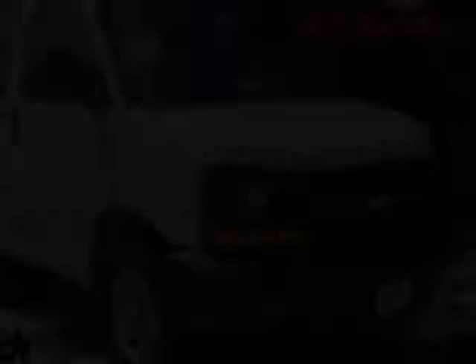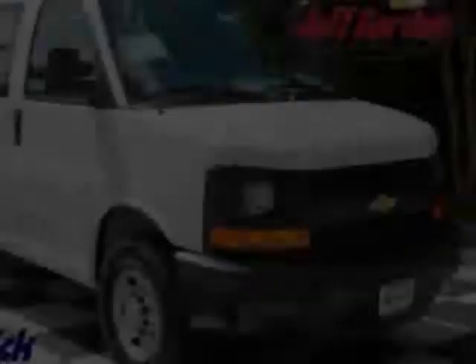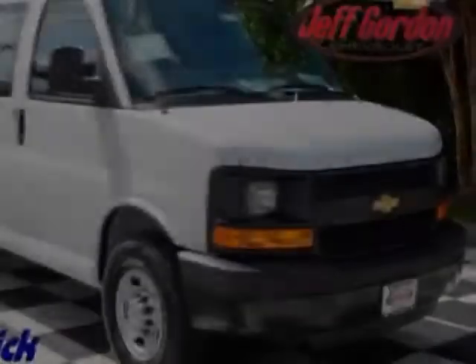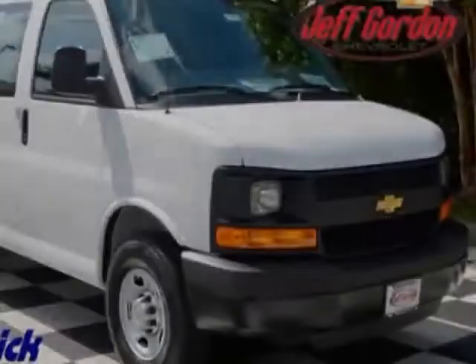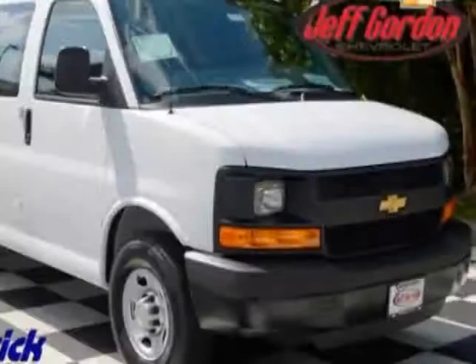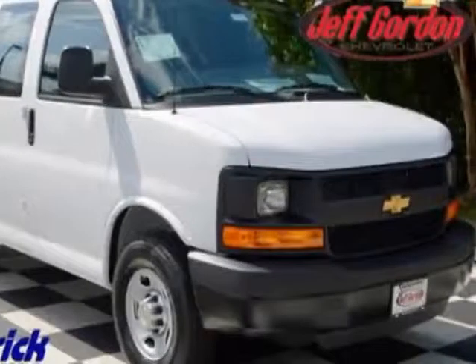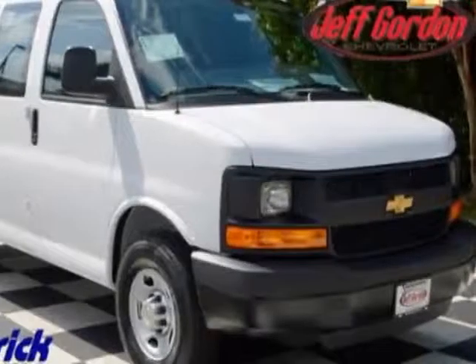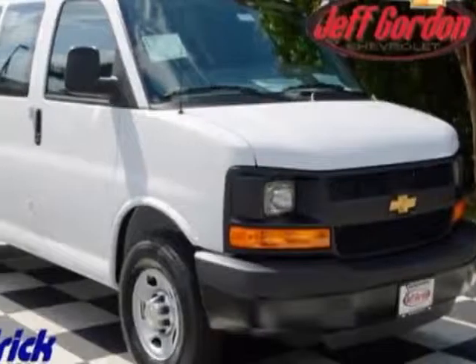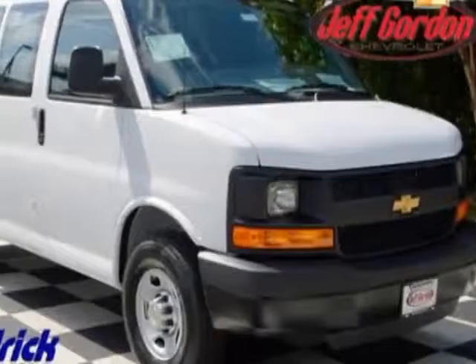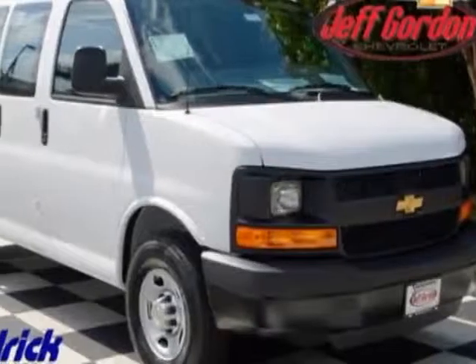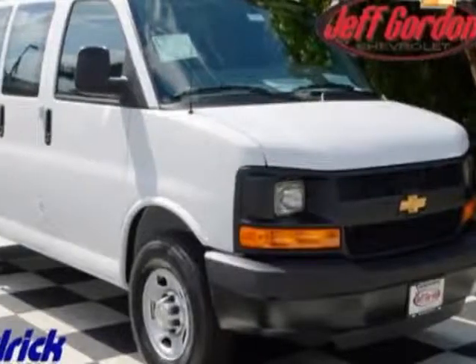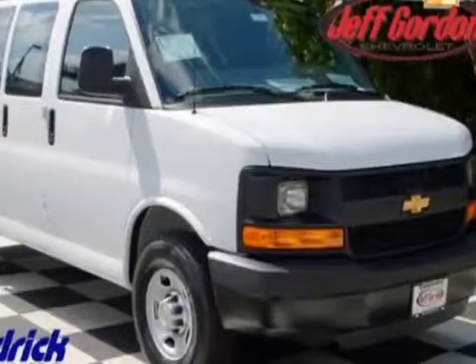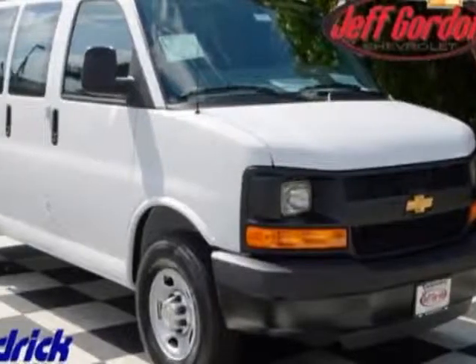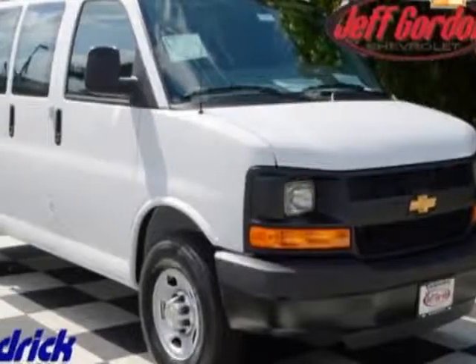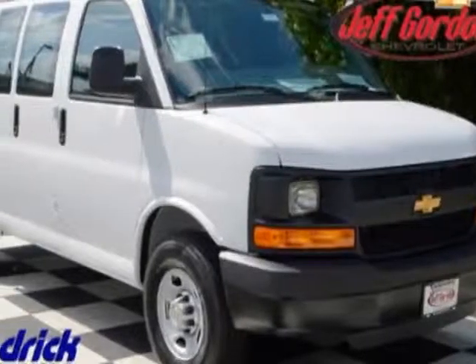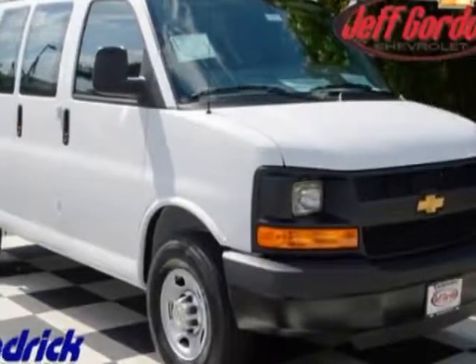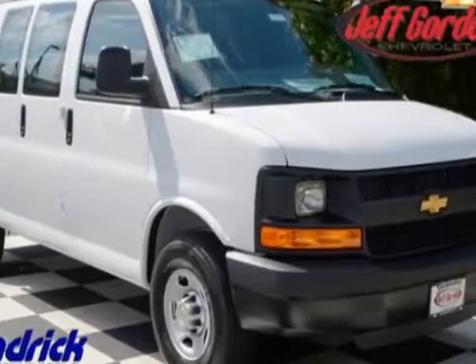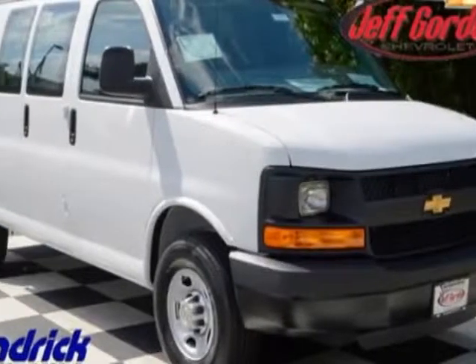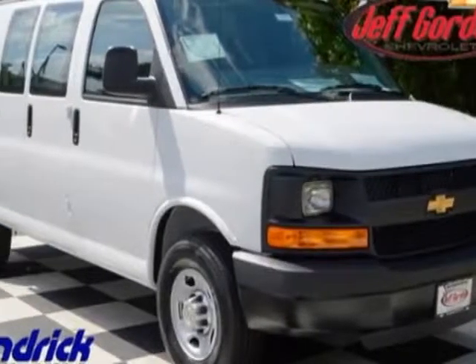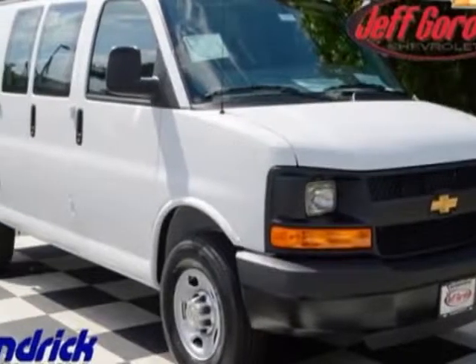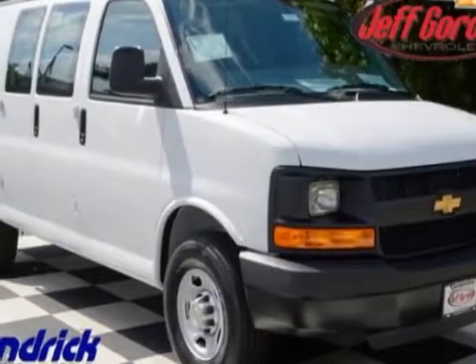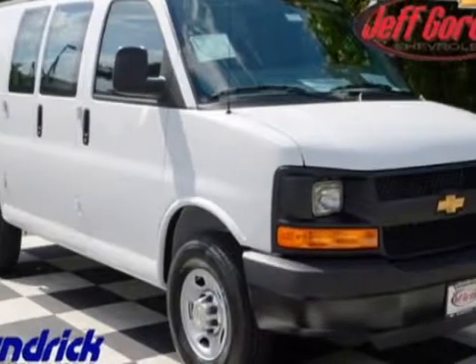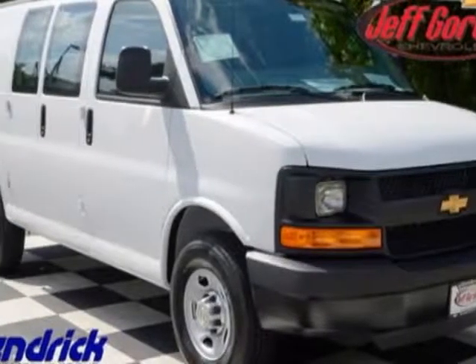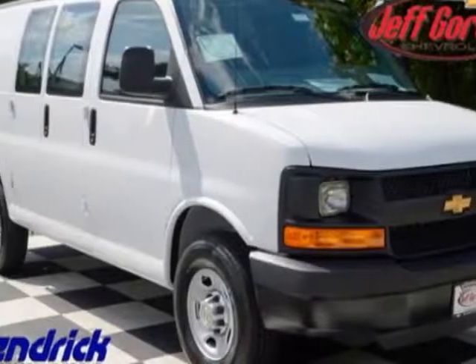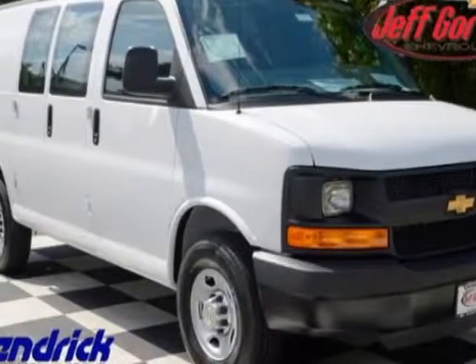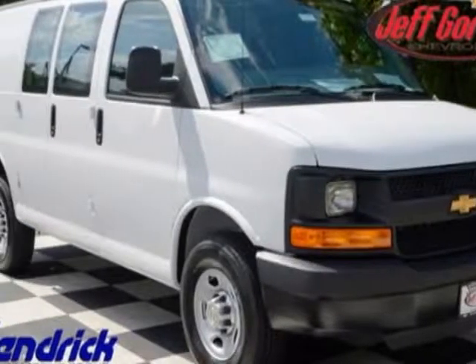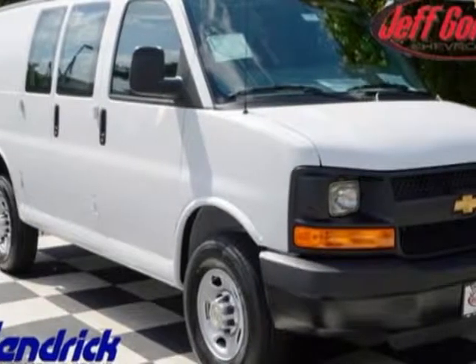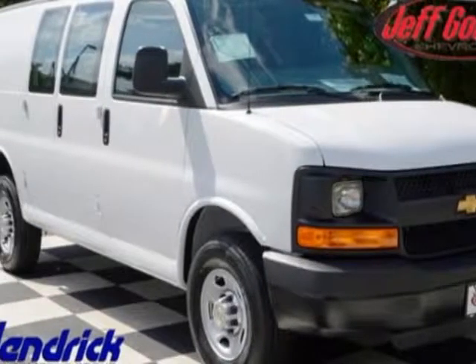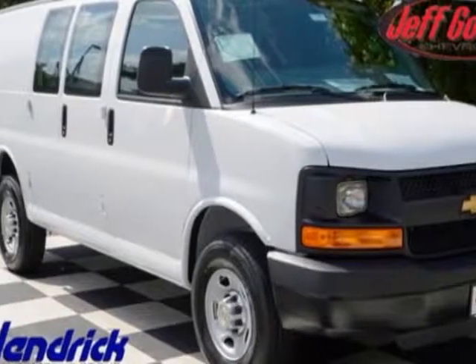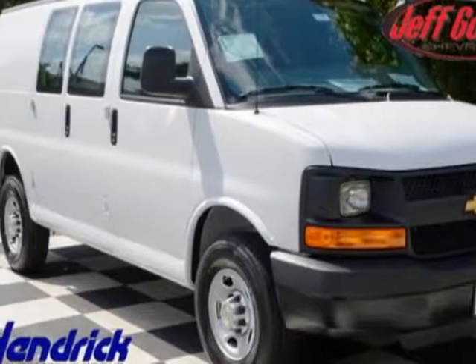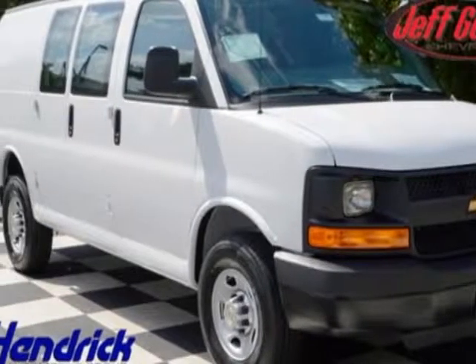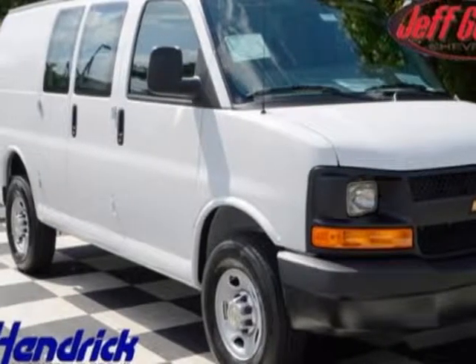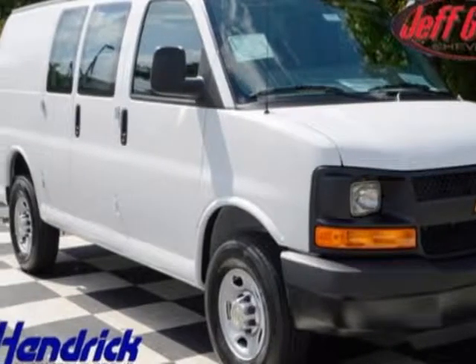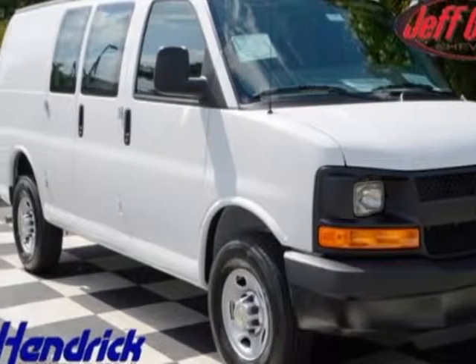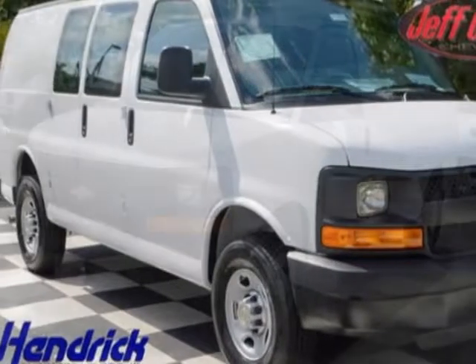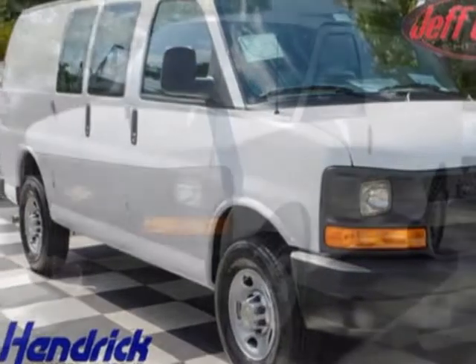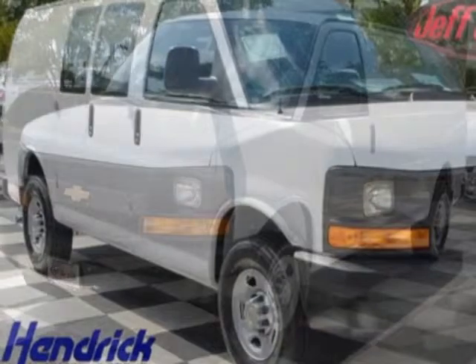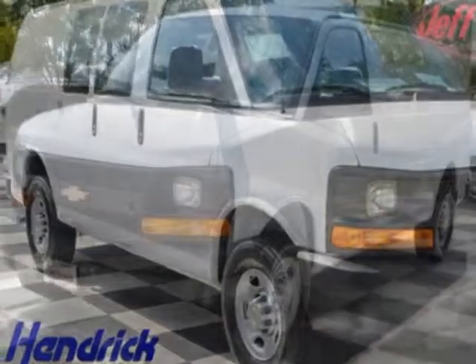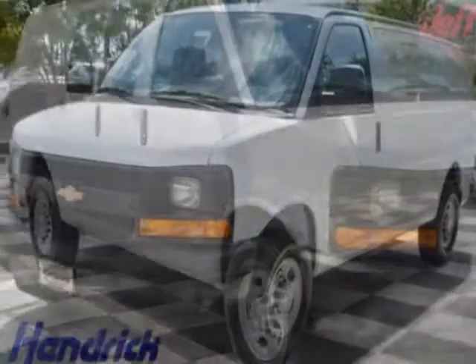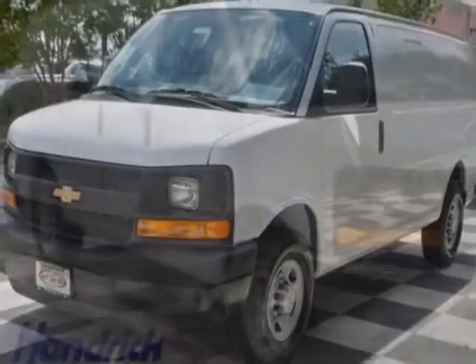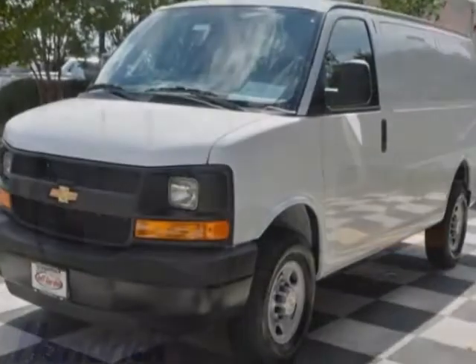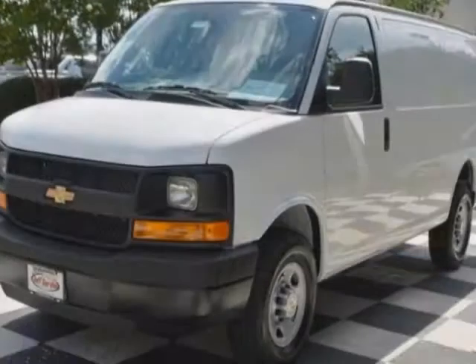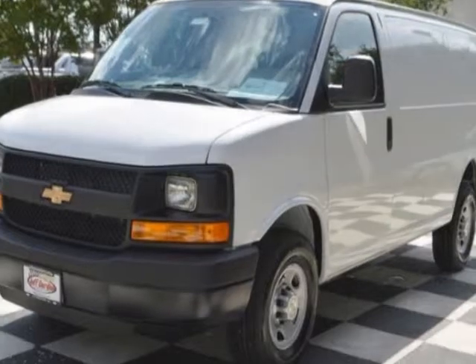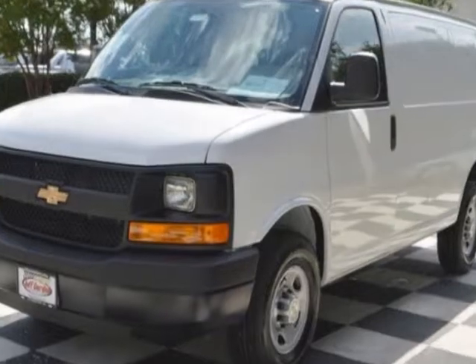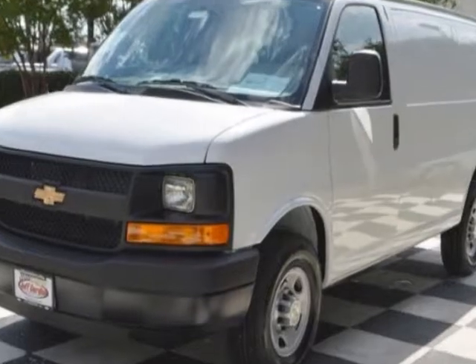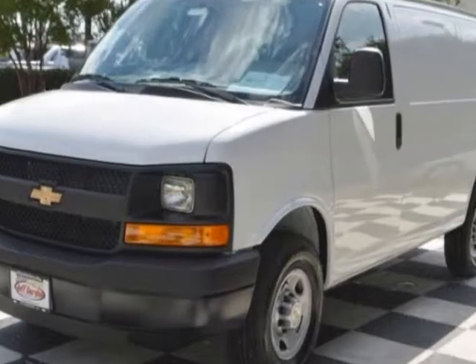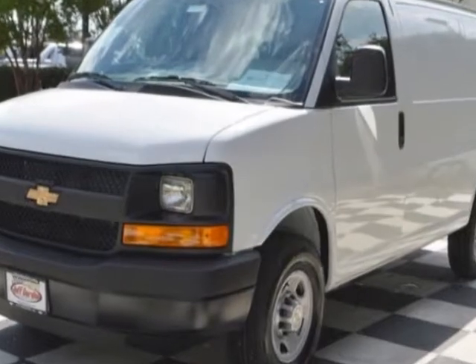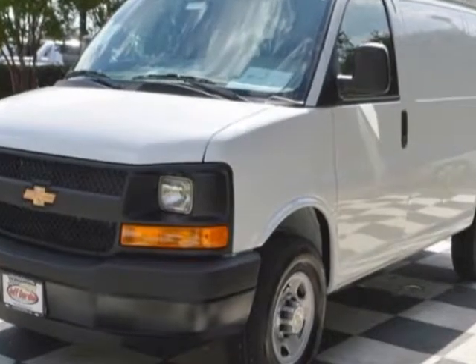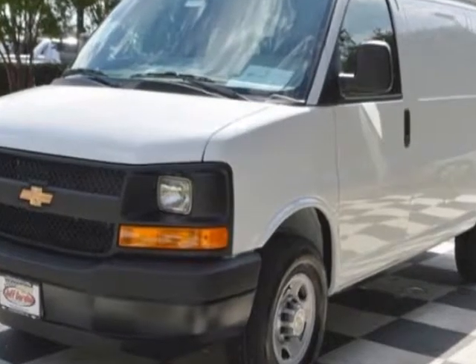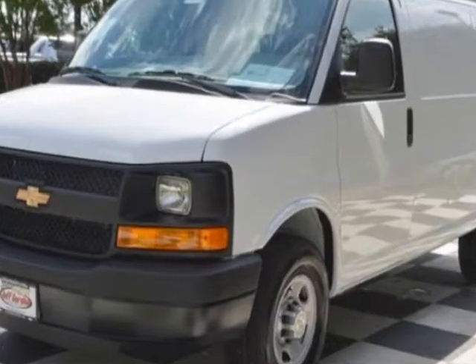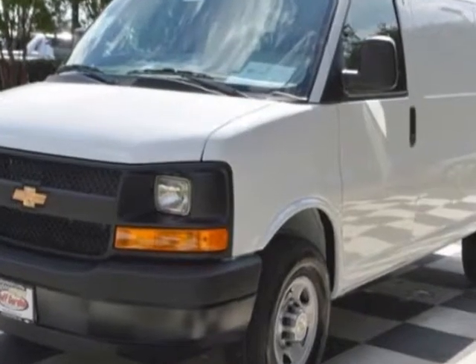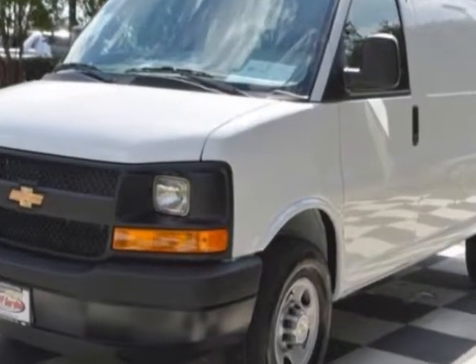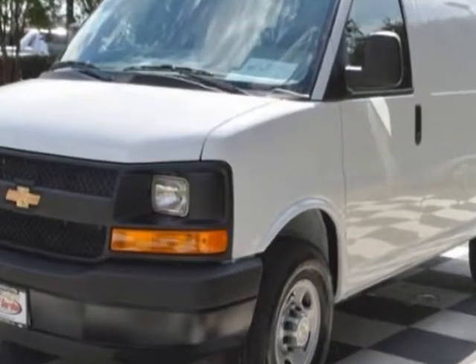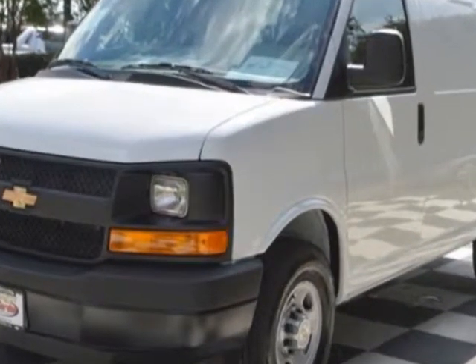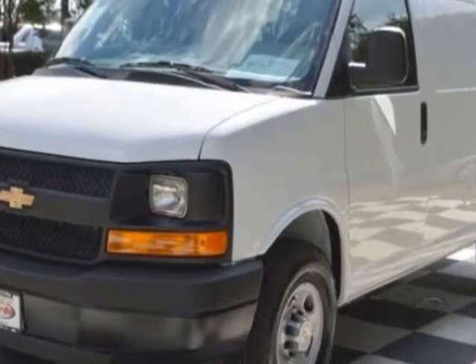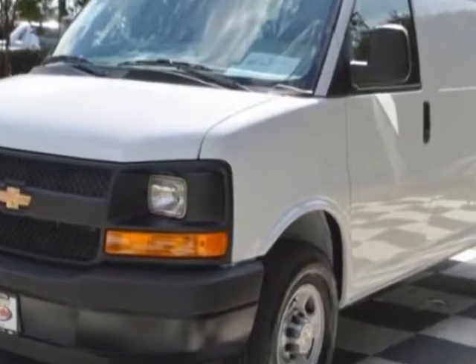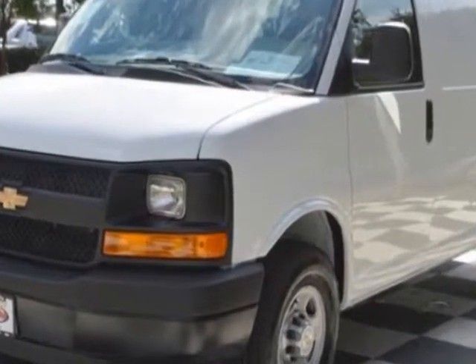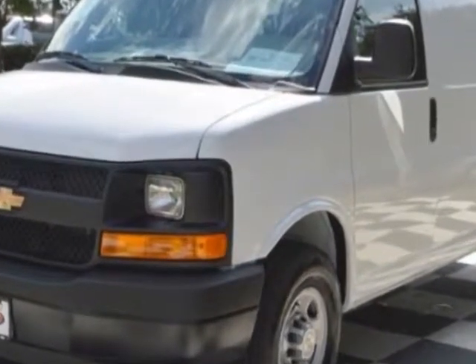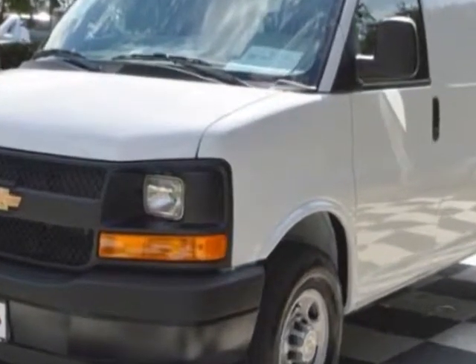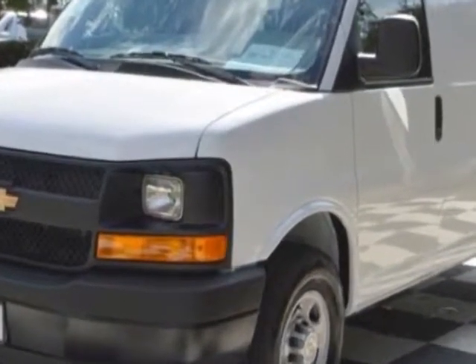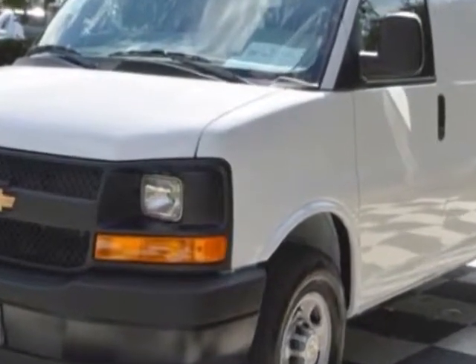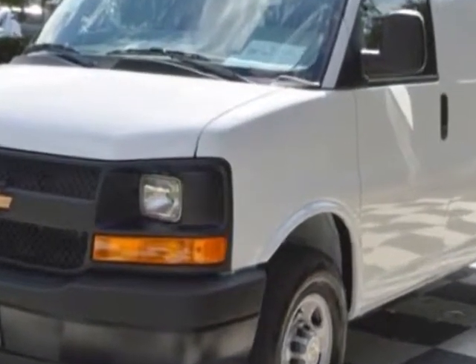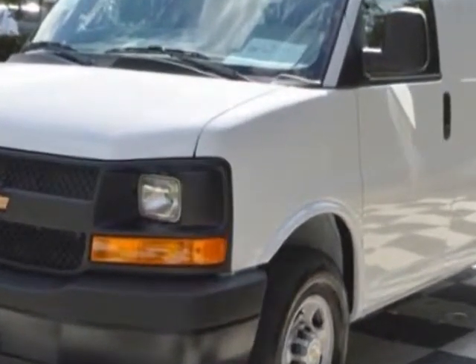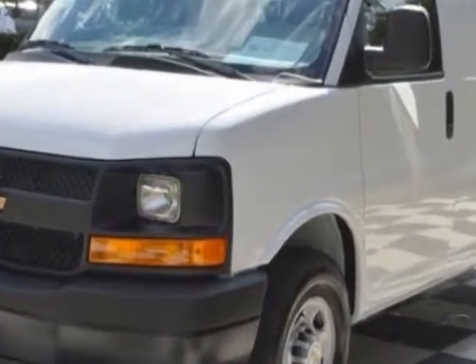Look at this new 2014 Chevrolet Express Cargo Van. For your protection, this vehicle has a full factory warranty.